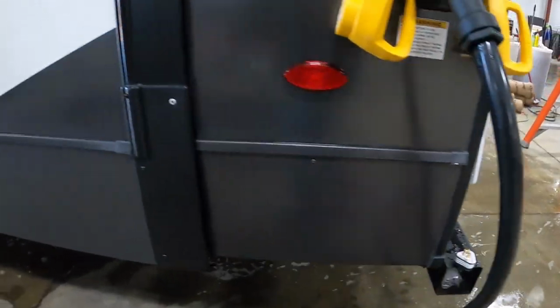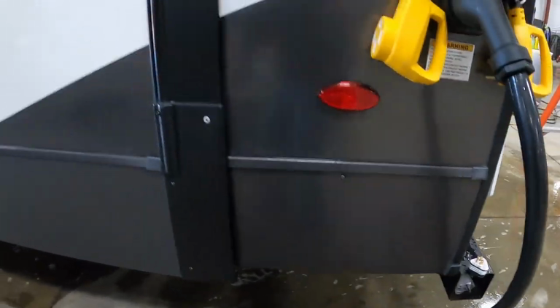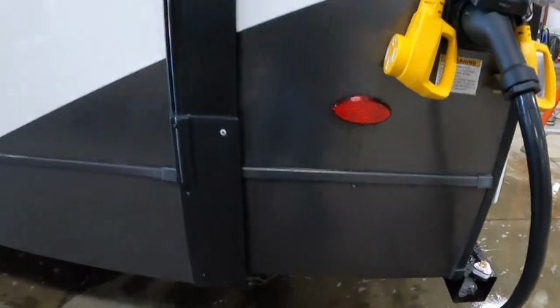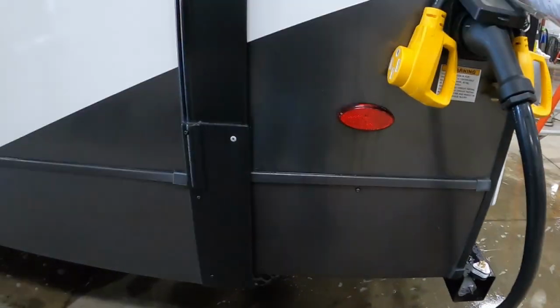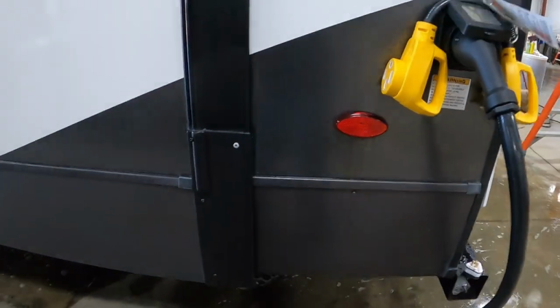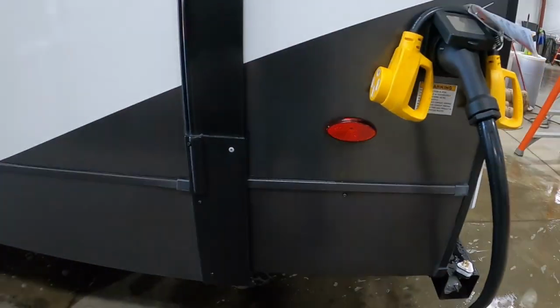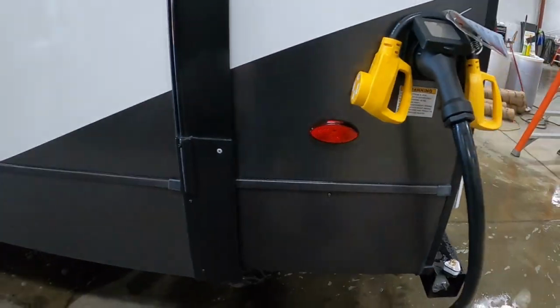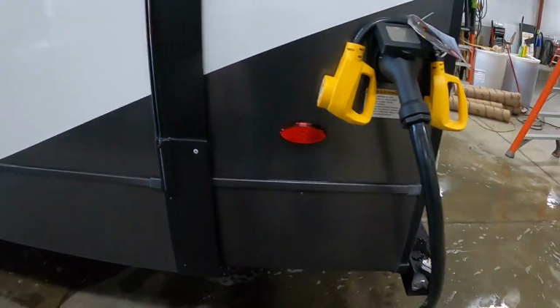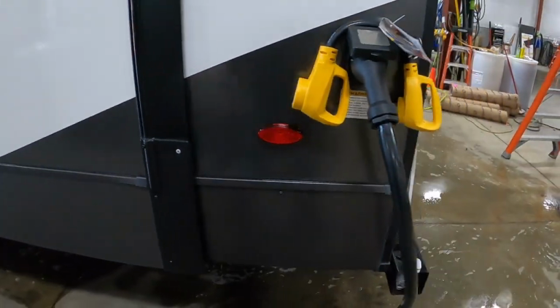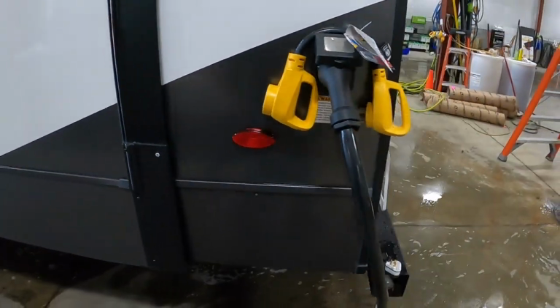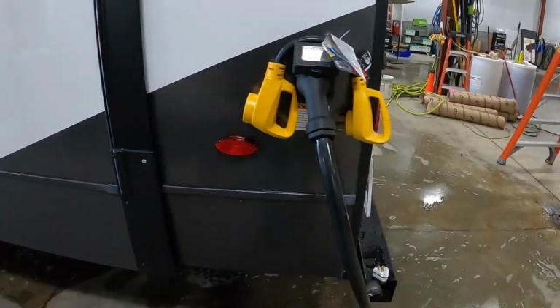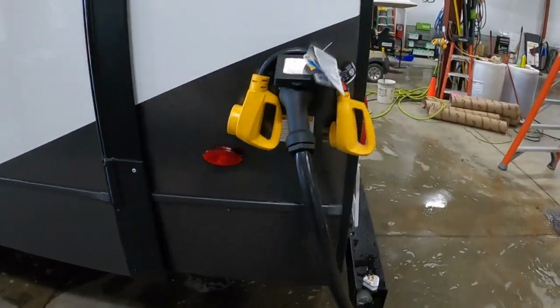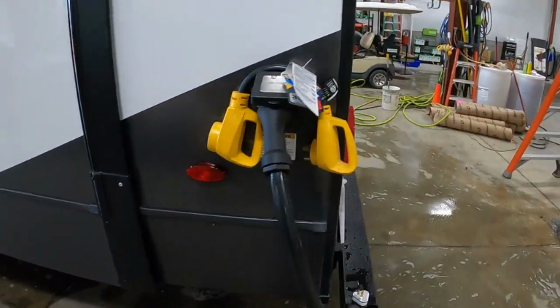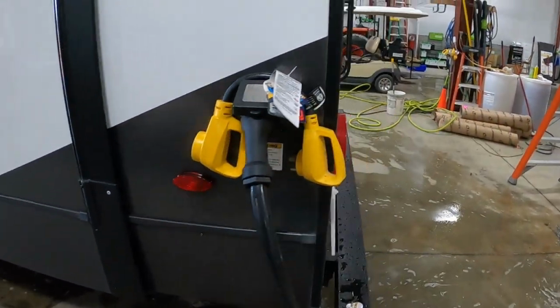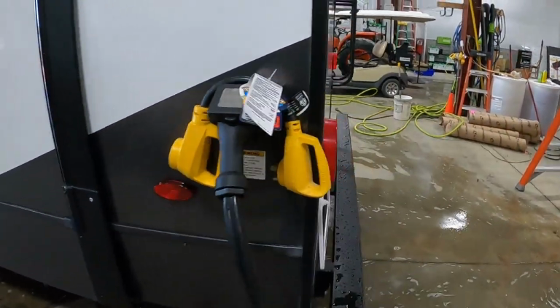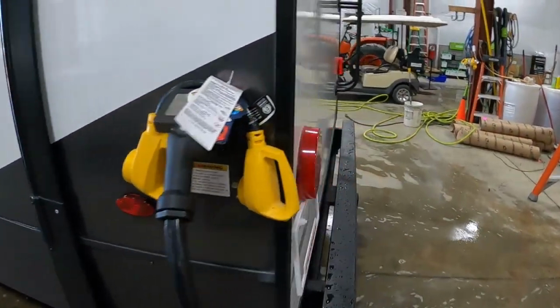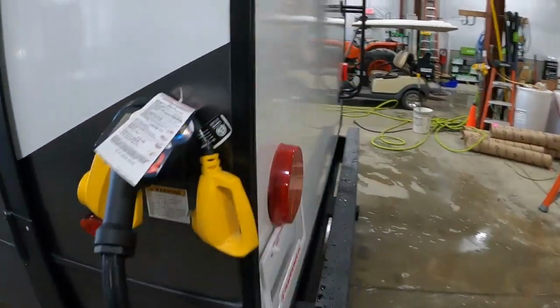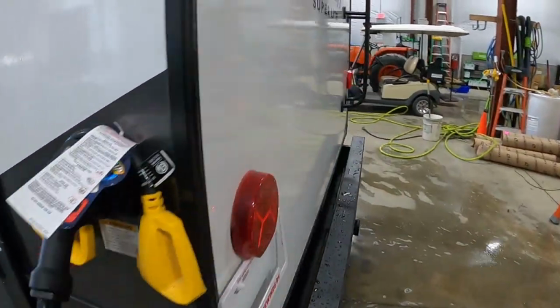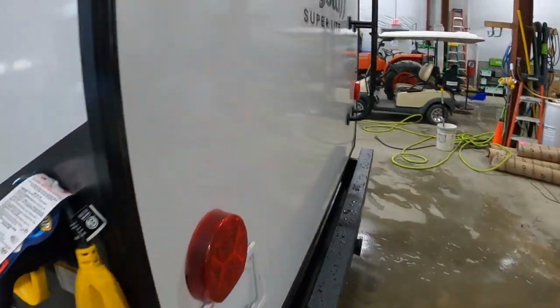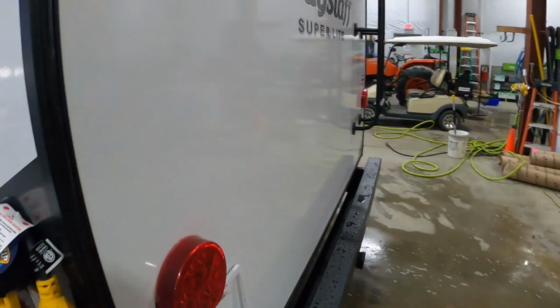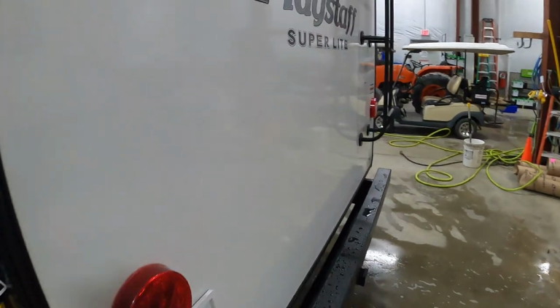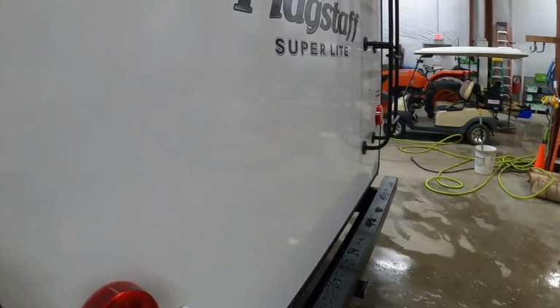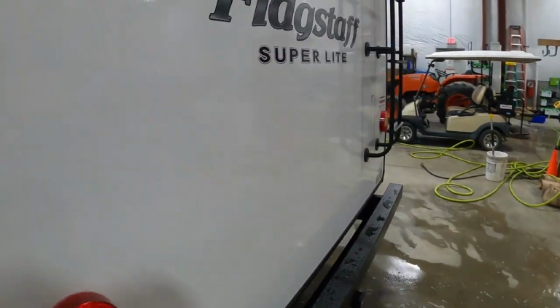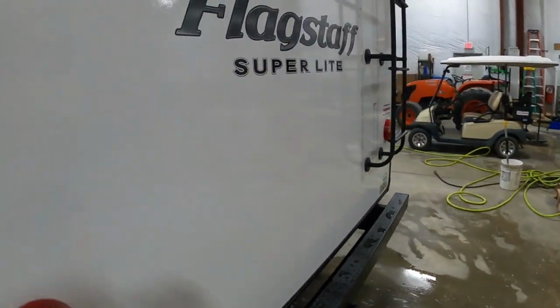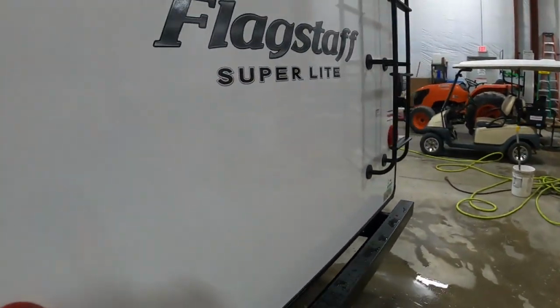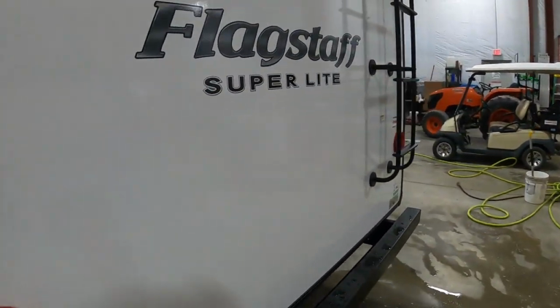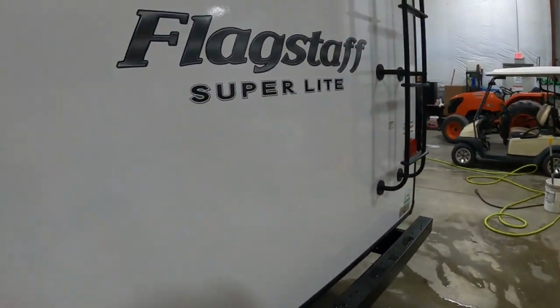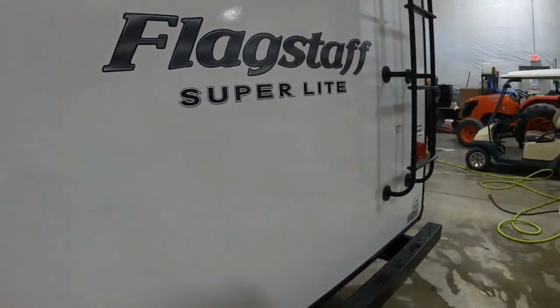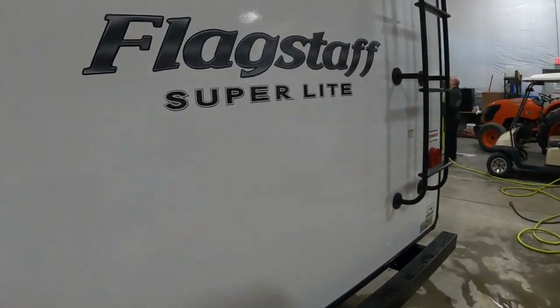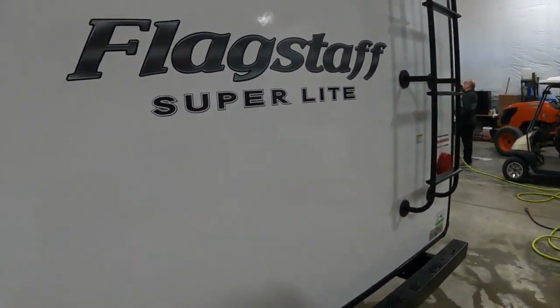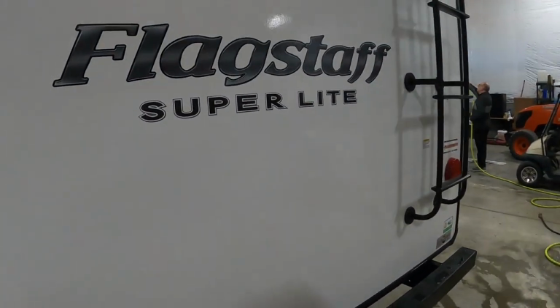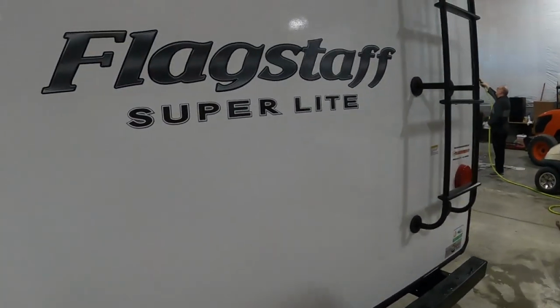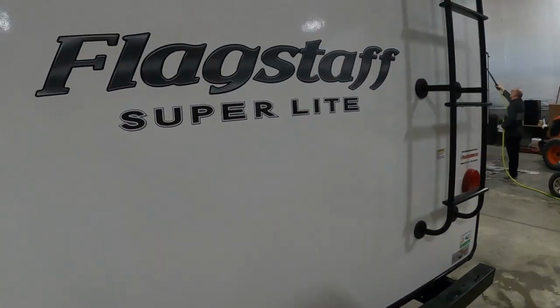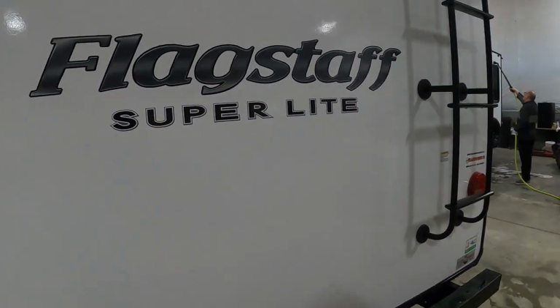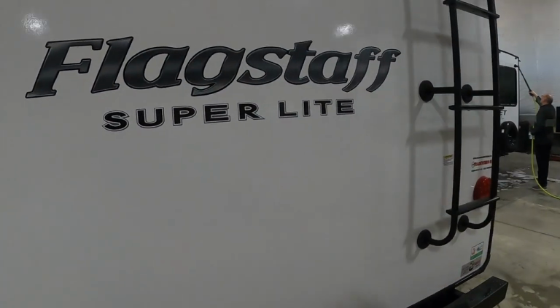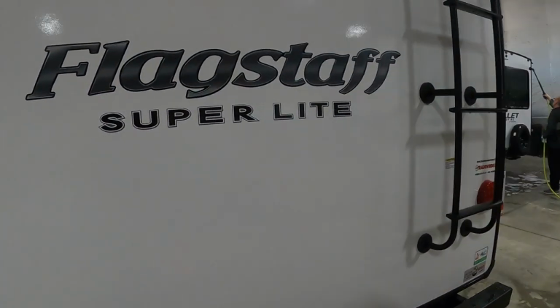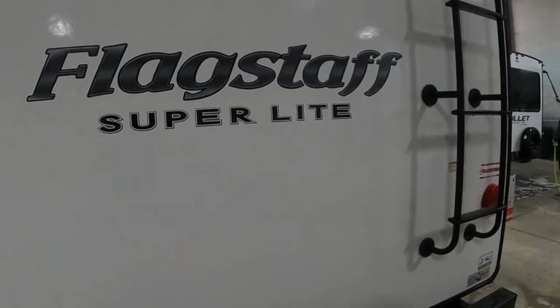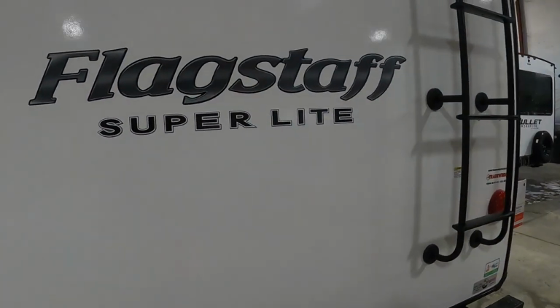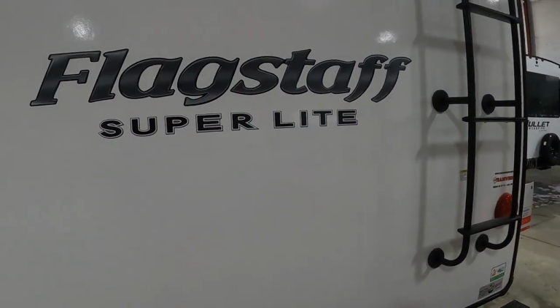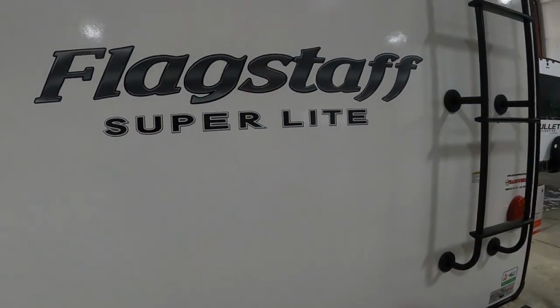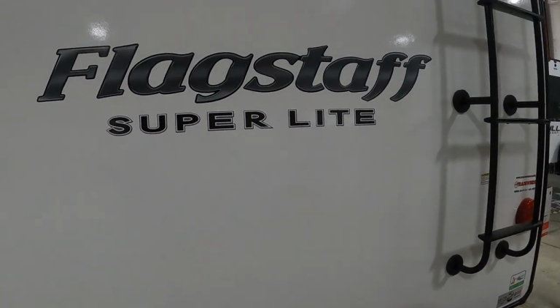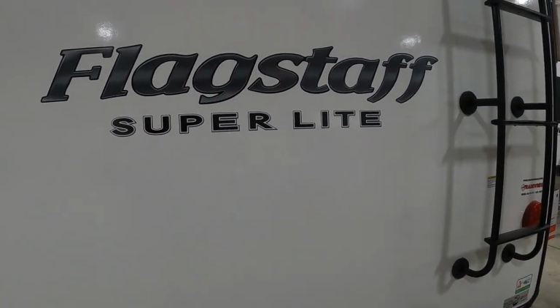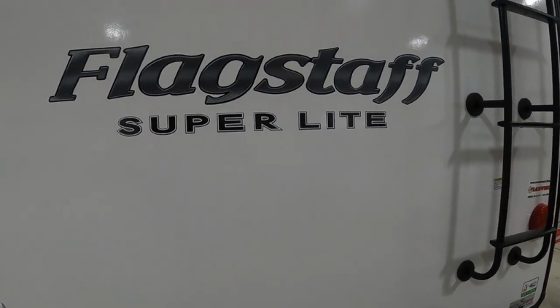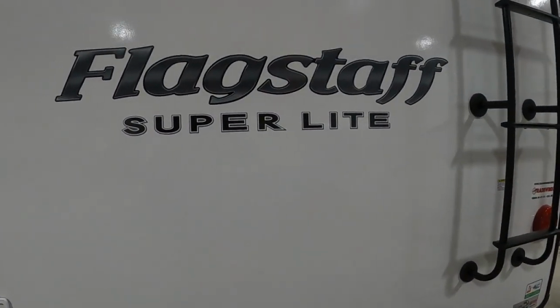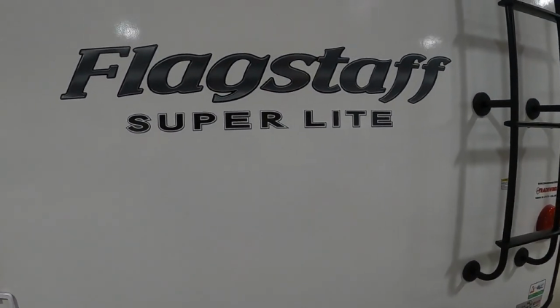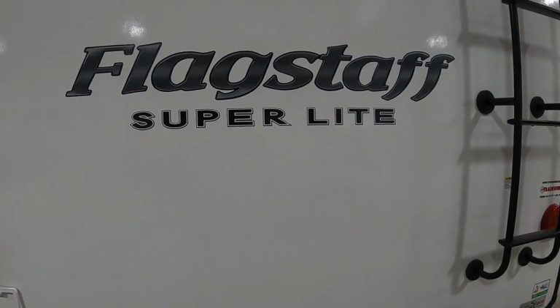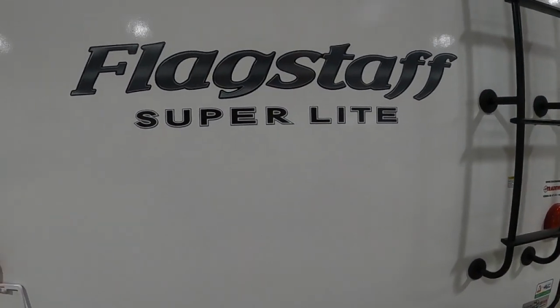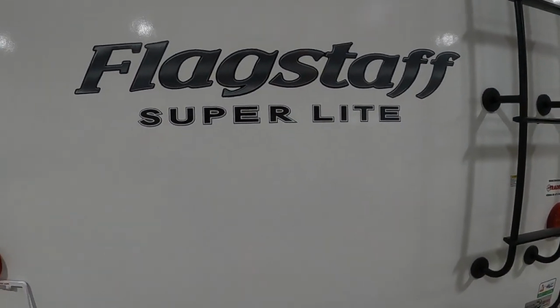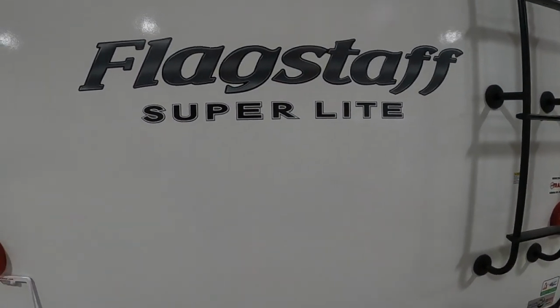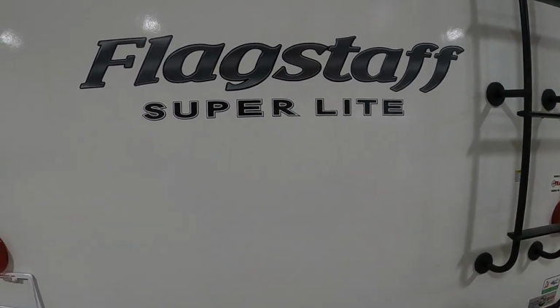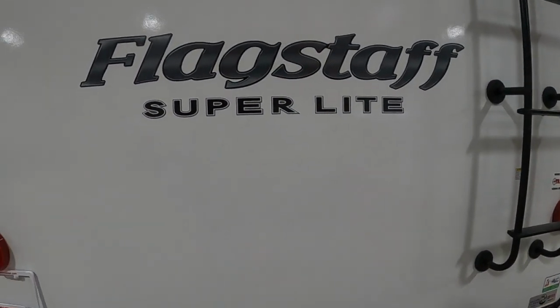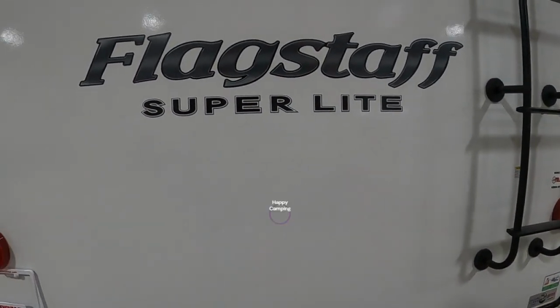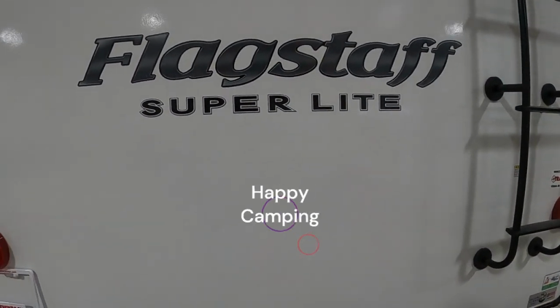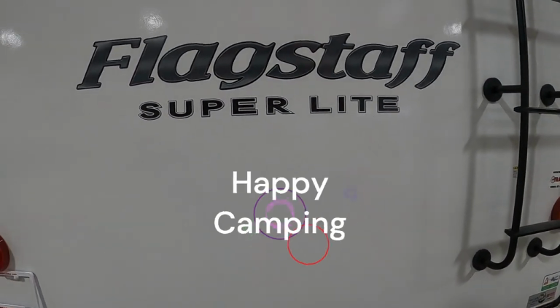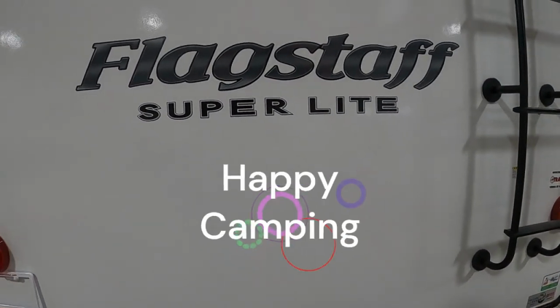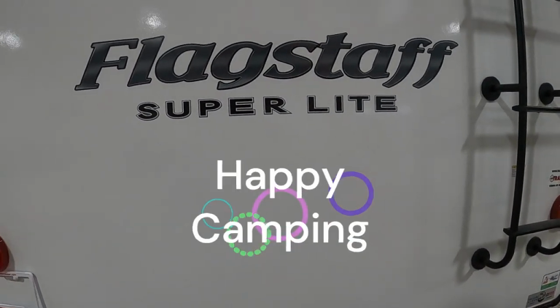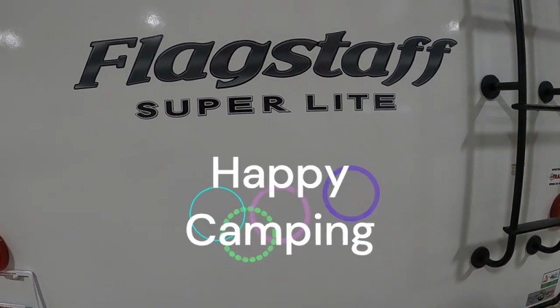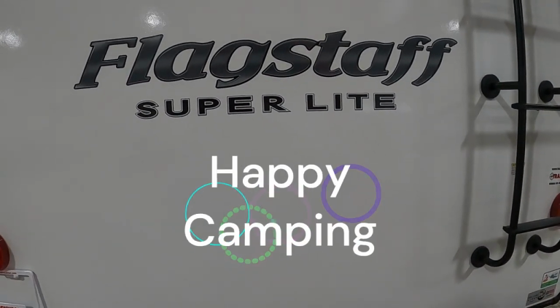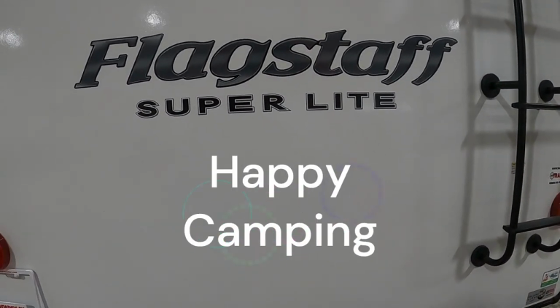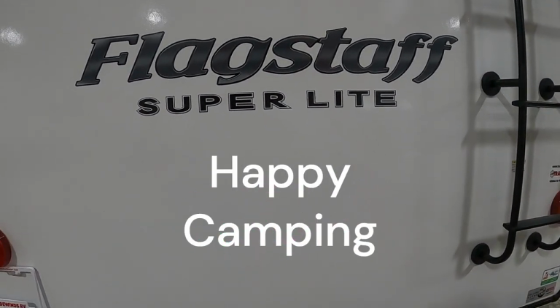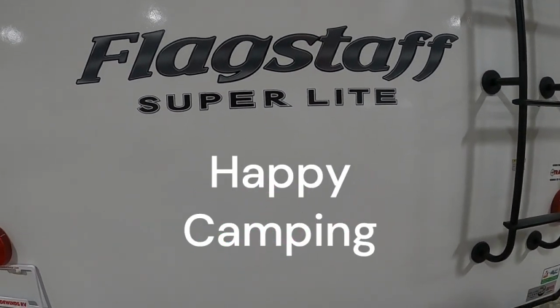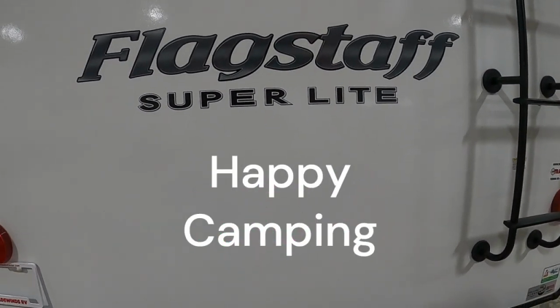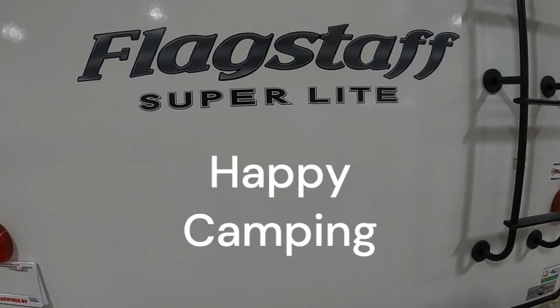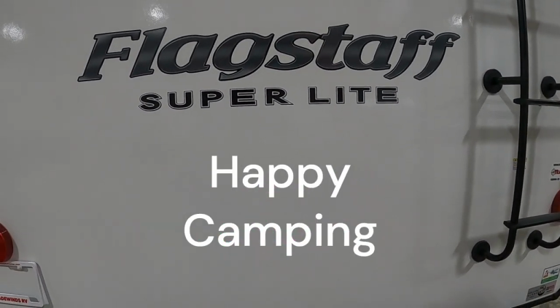Thank you guys so much for your purchase. Hope you enjoy this Flagstaff for many years to come. Happy camping!